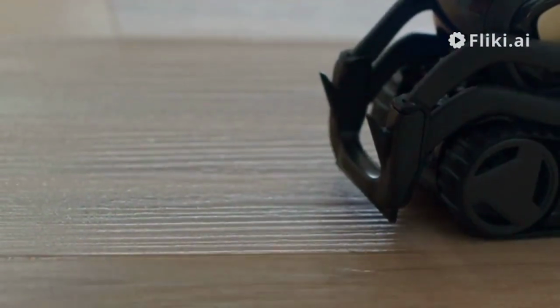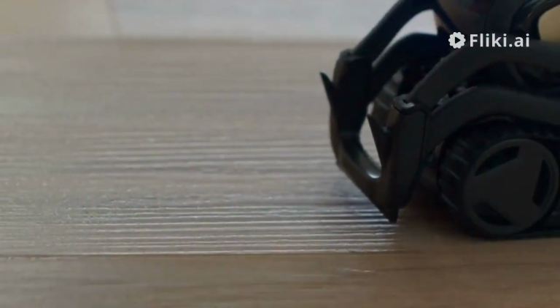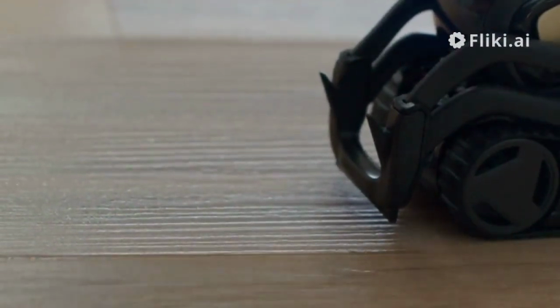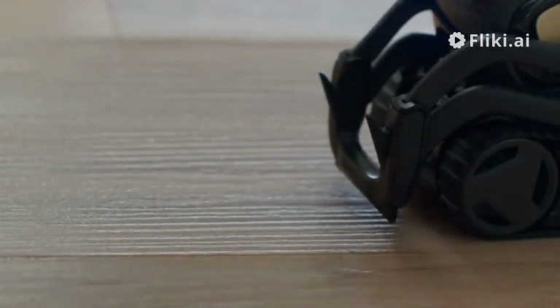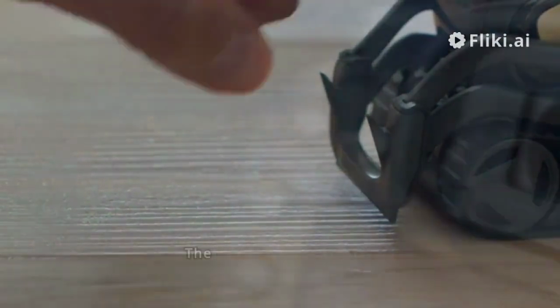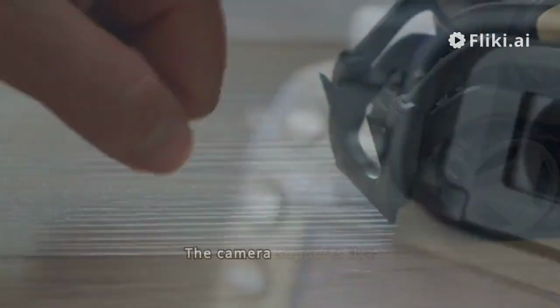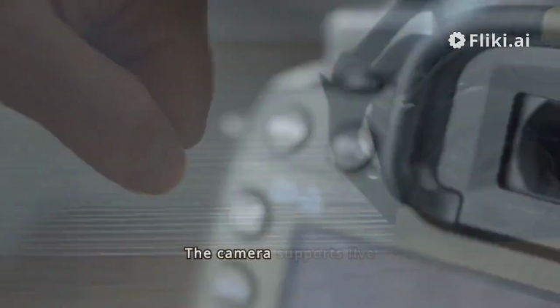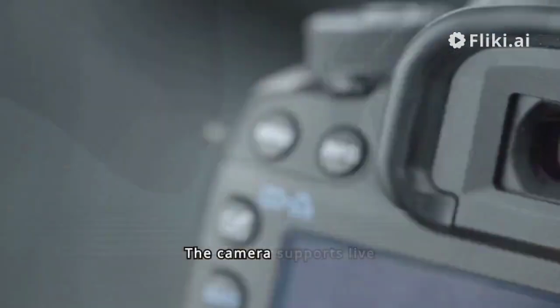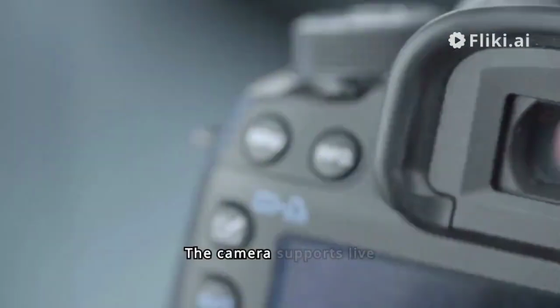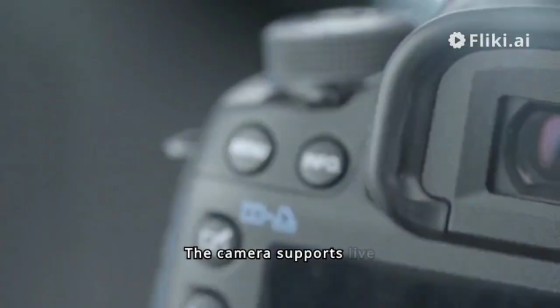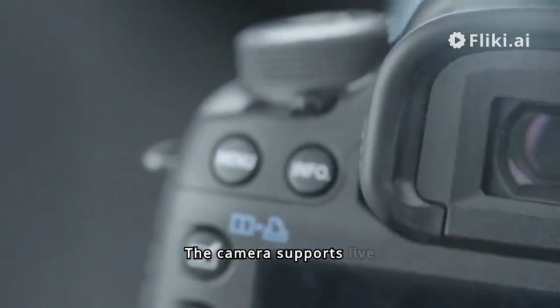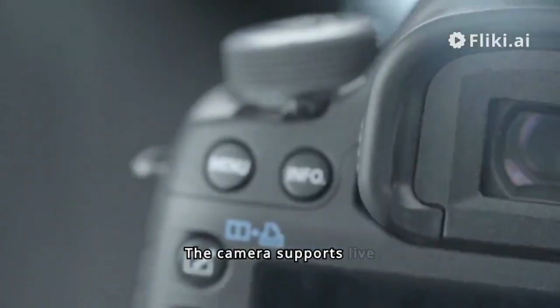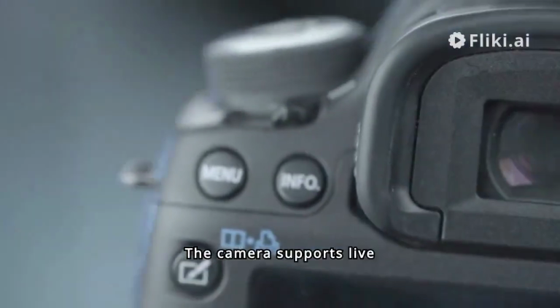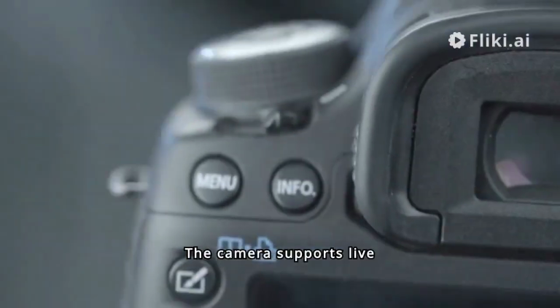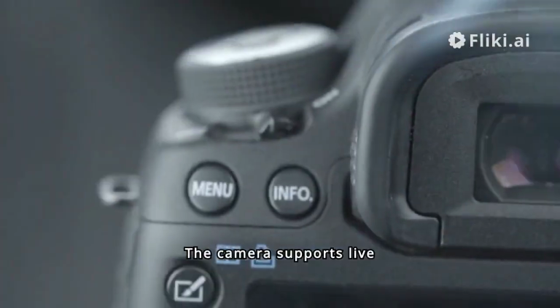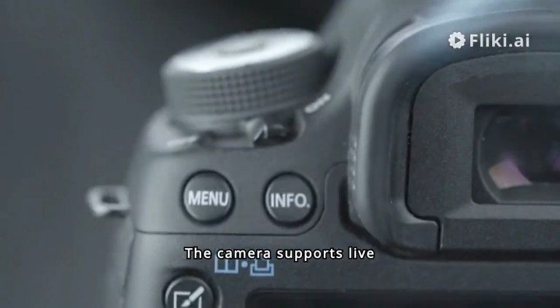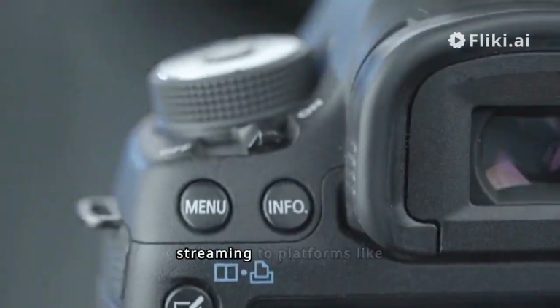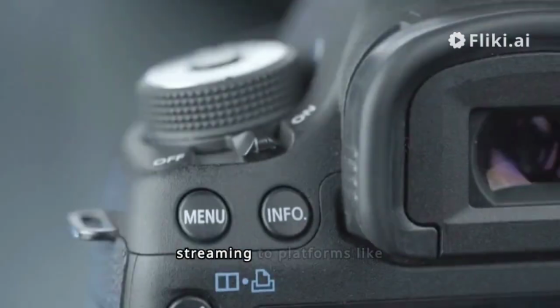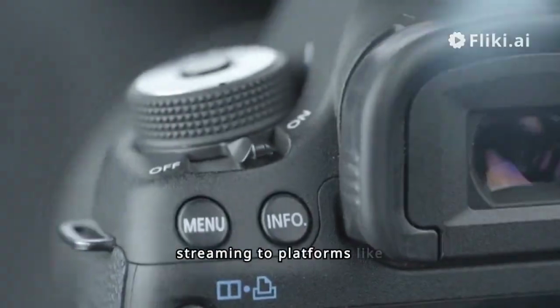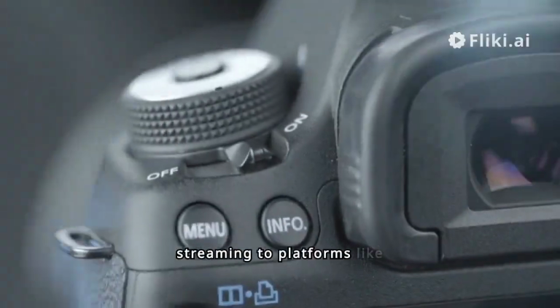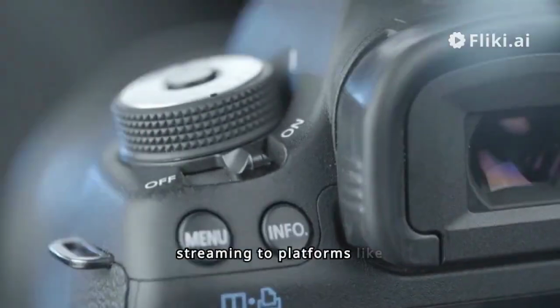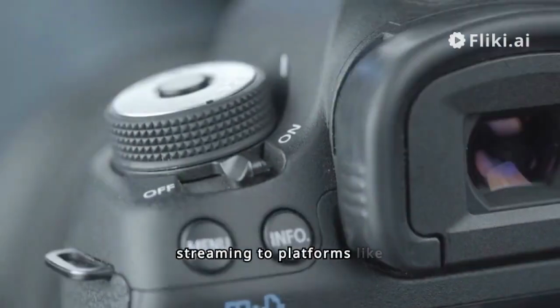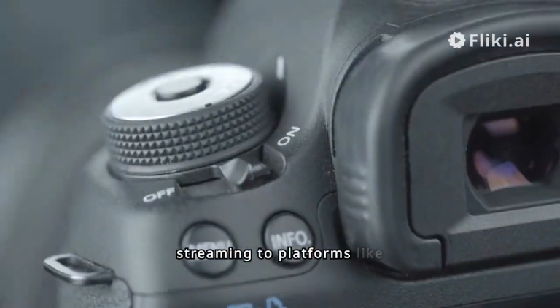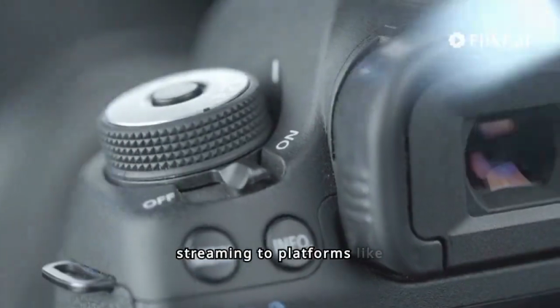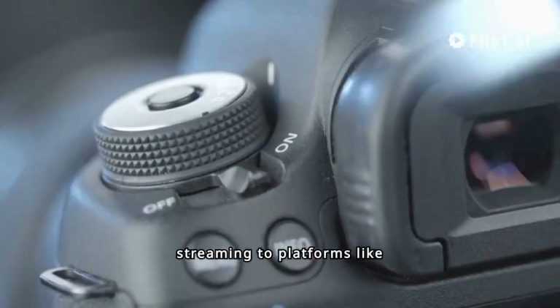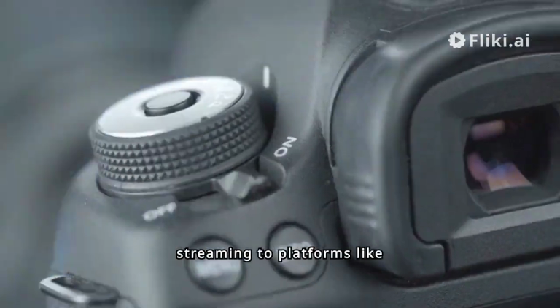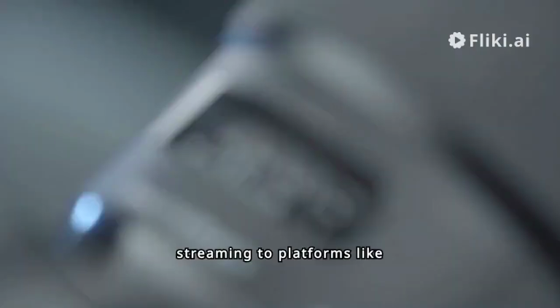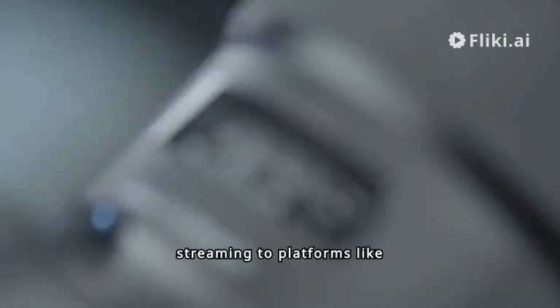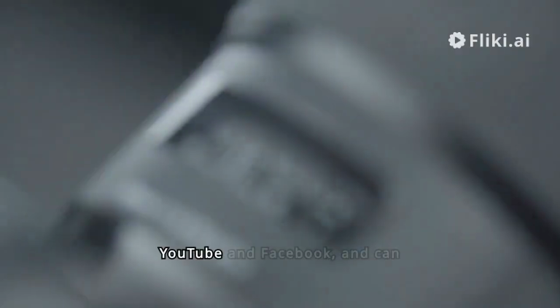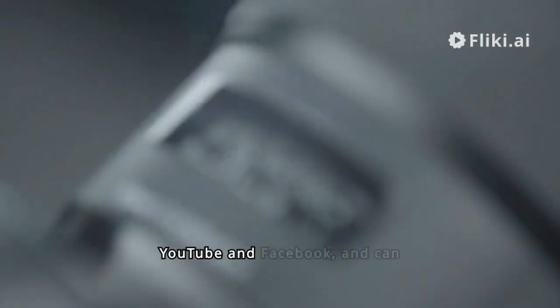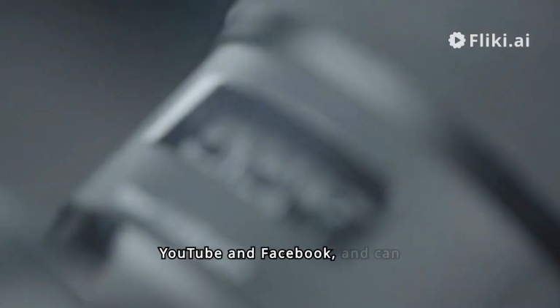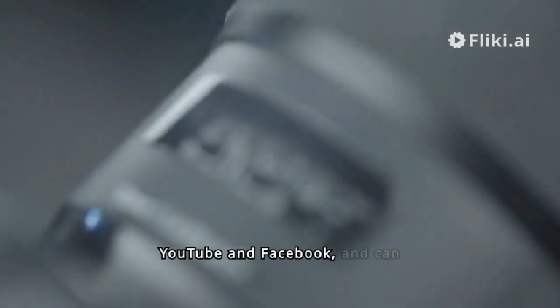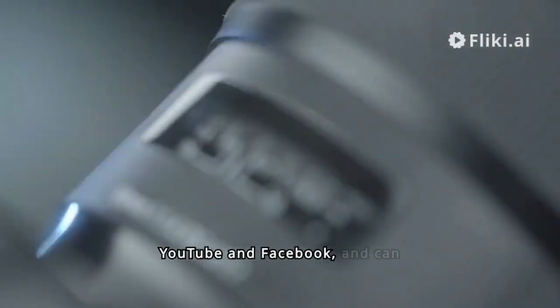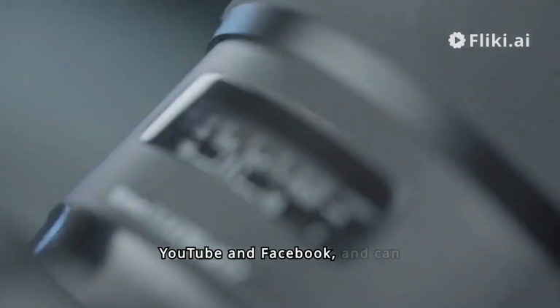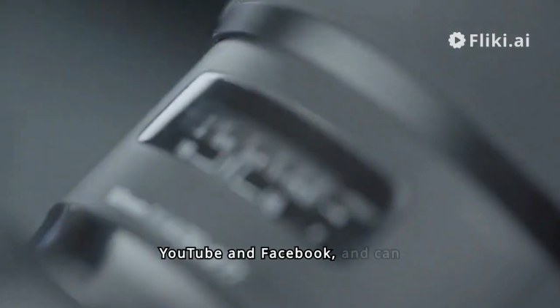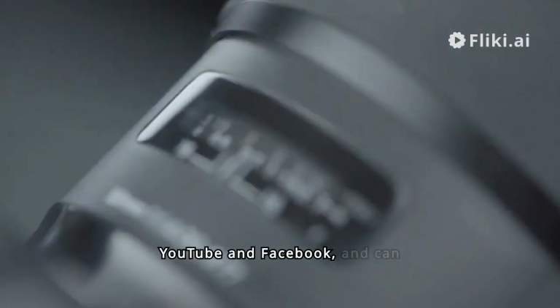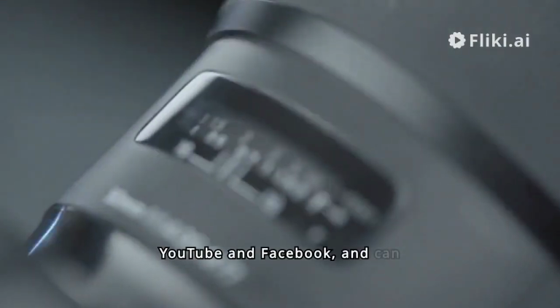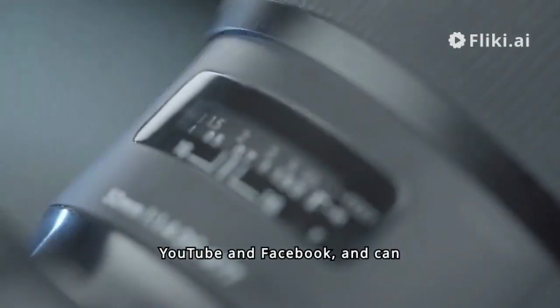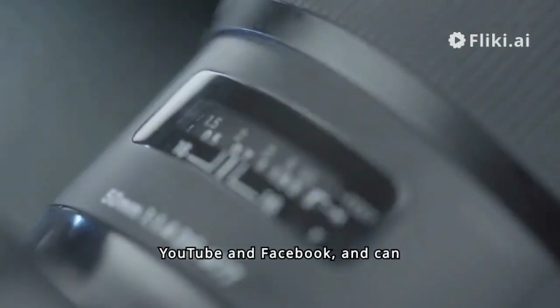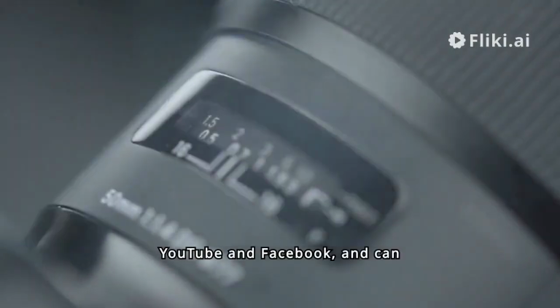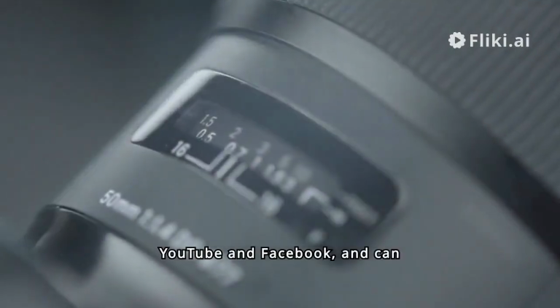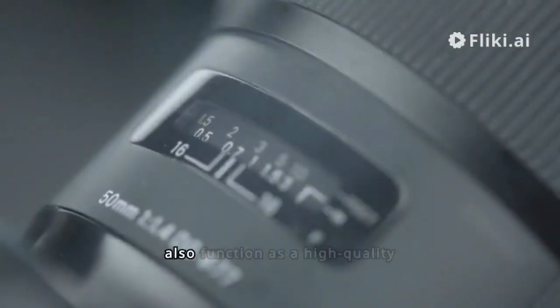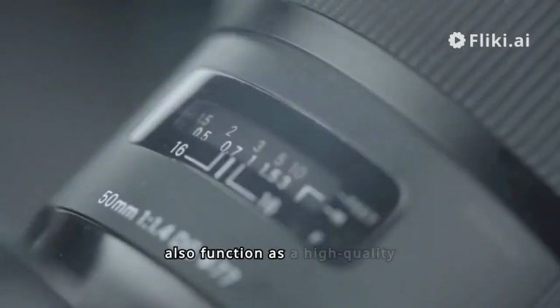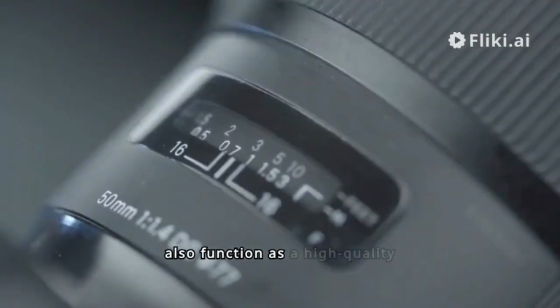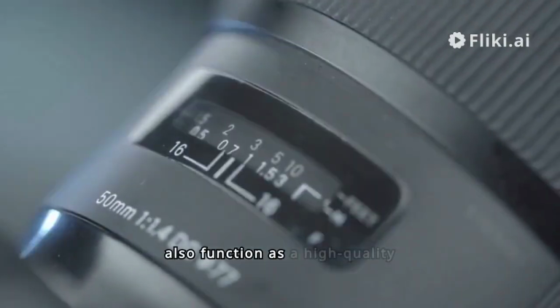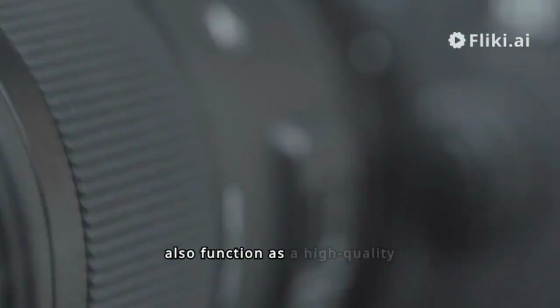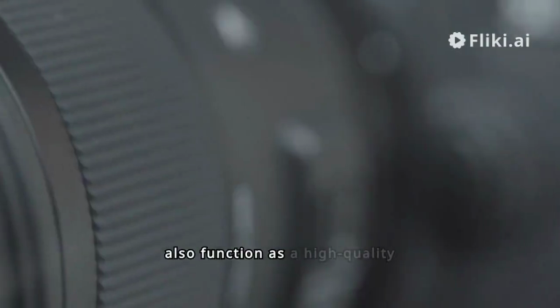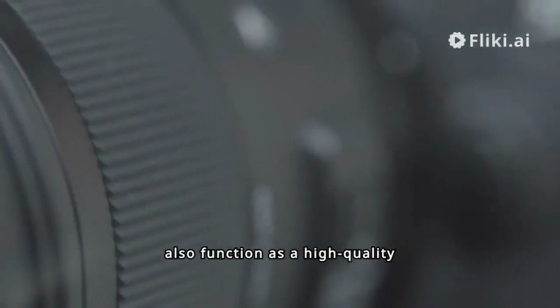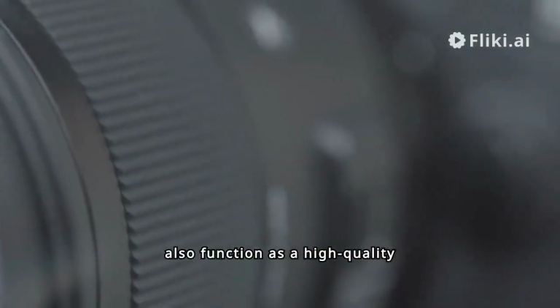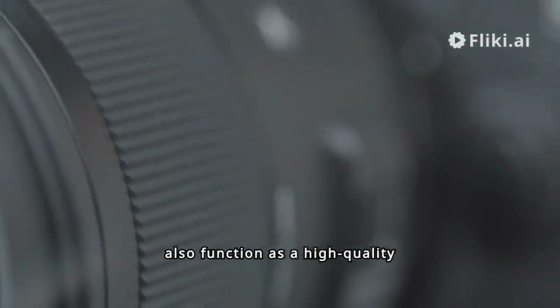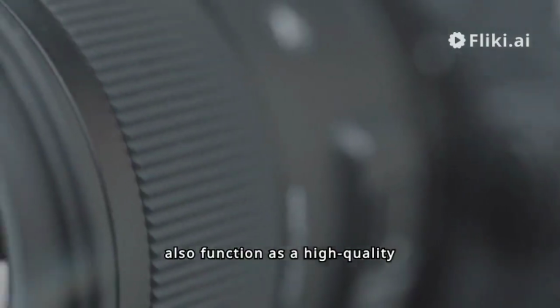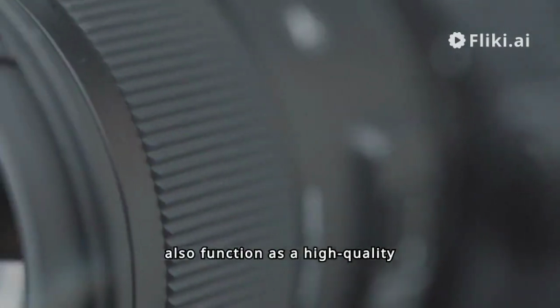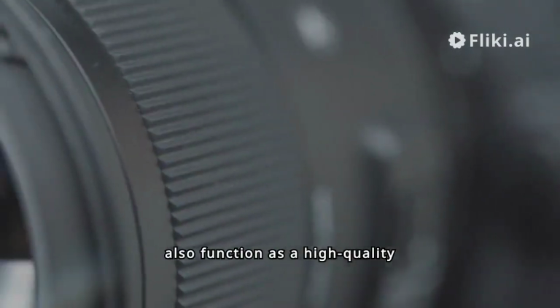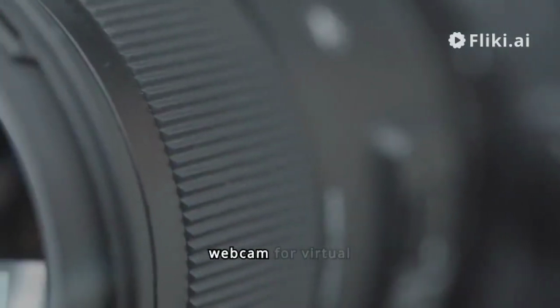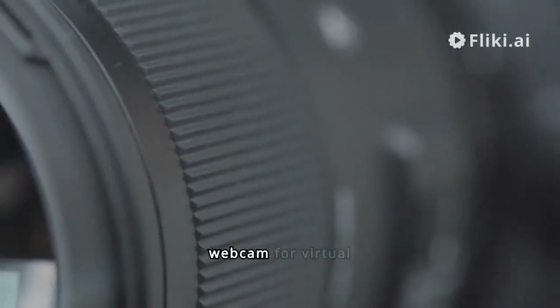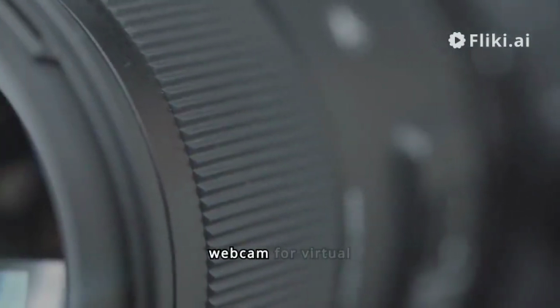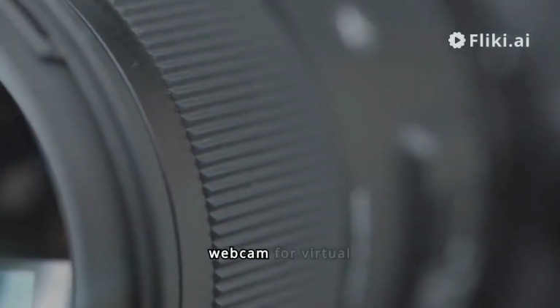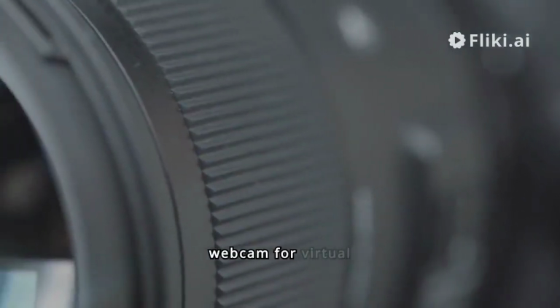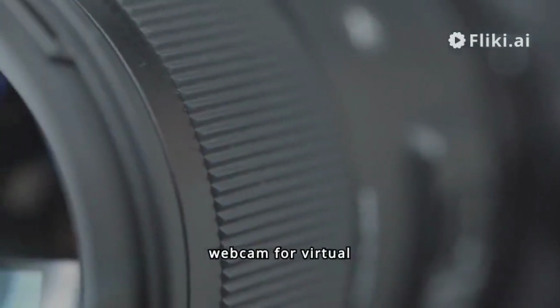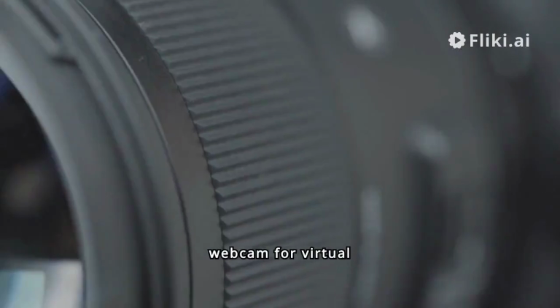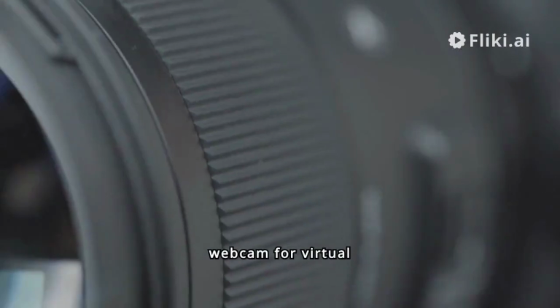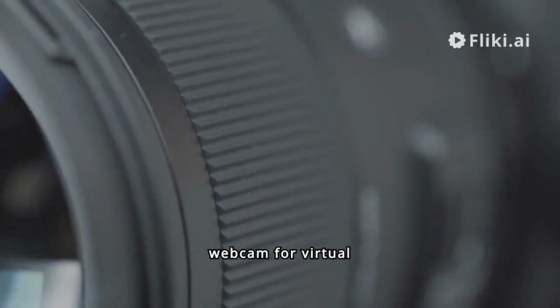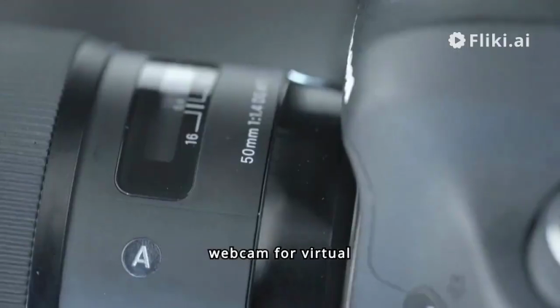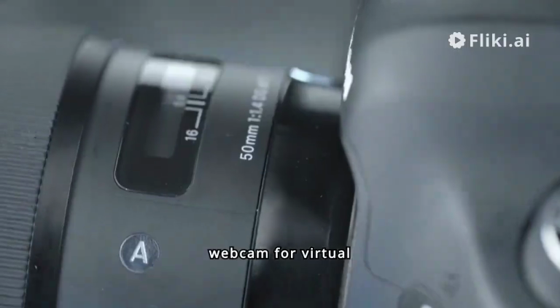The camera supports live streaming to platforms like YouTube and Facebook, and can also function as a high-quality webcam for virtual engagements.